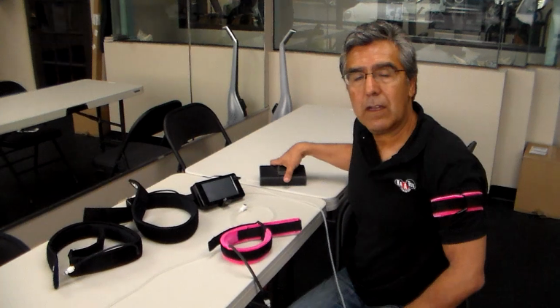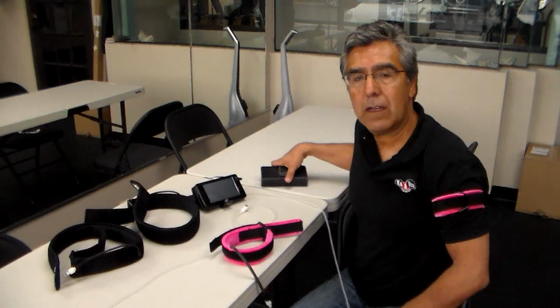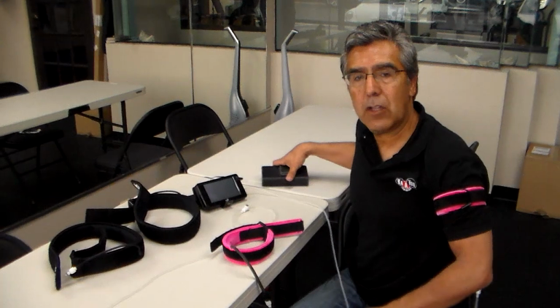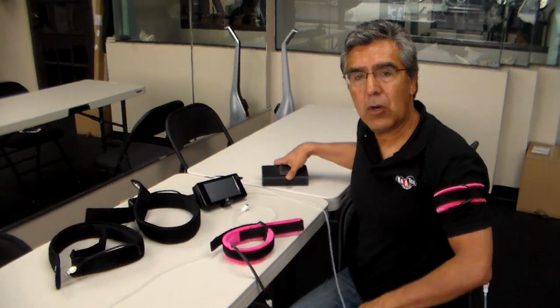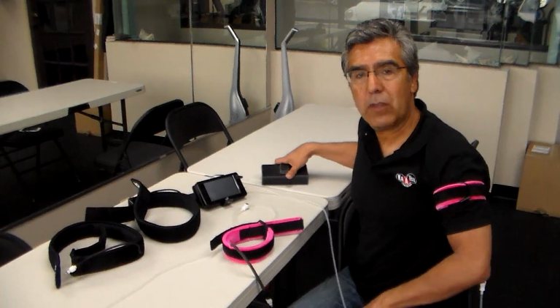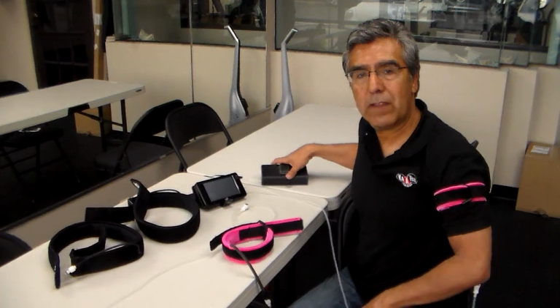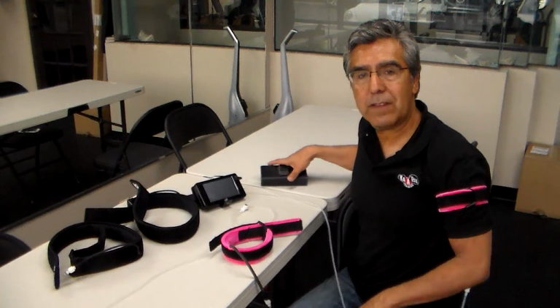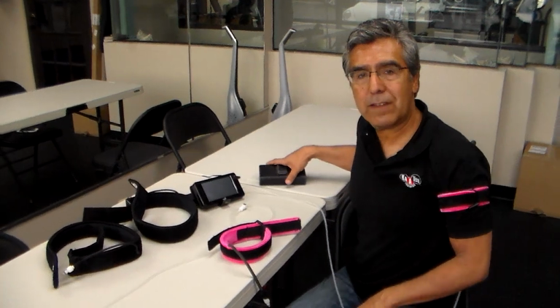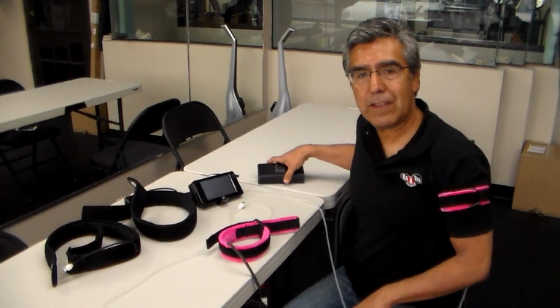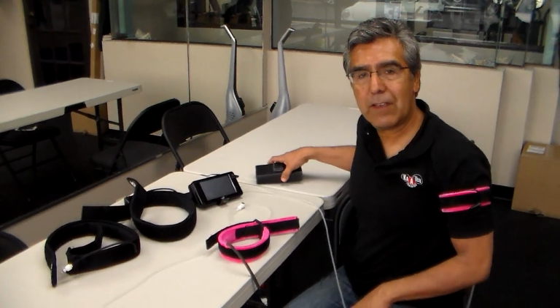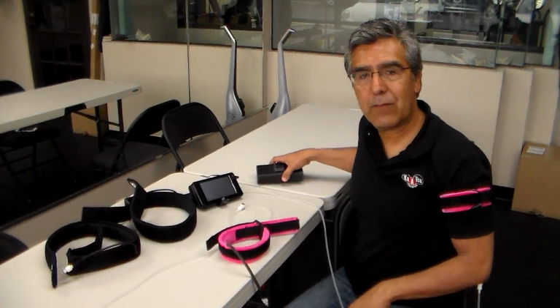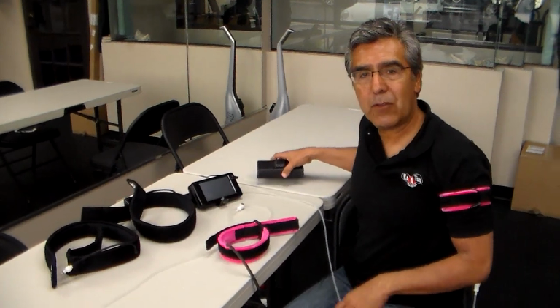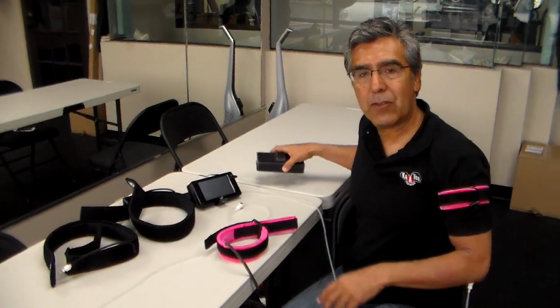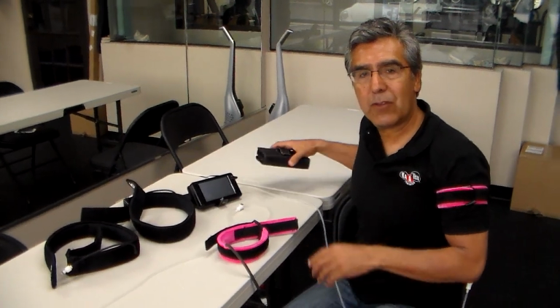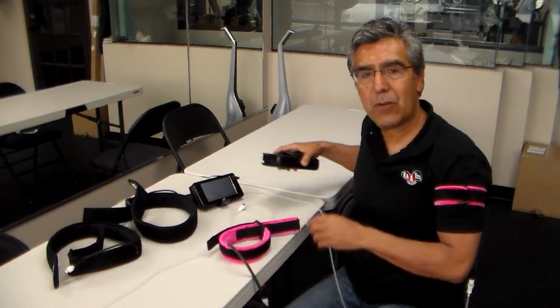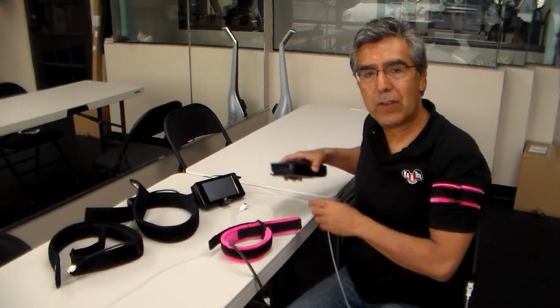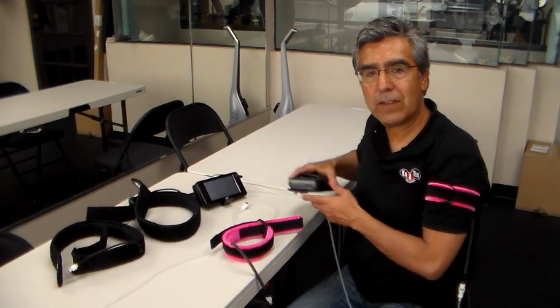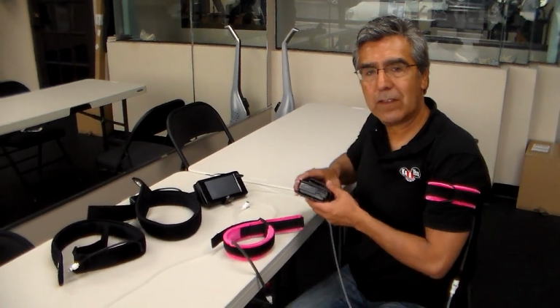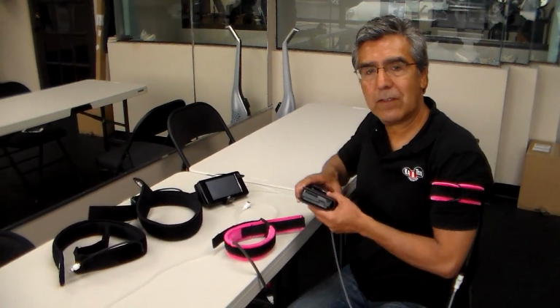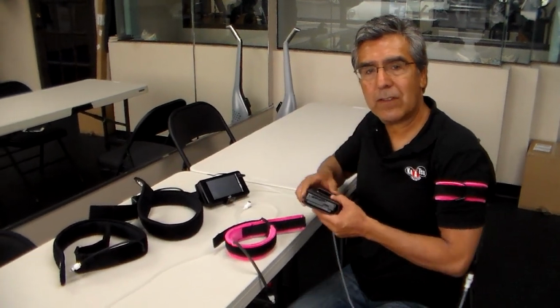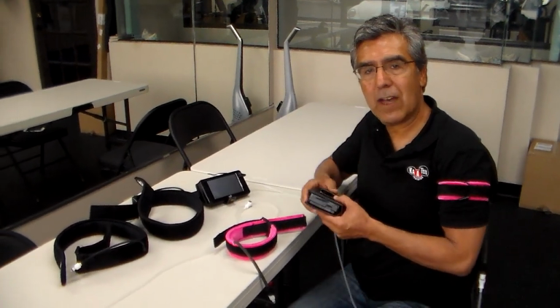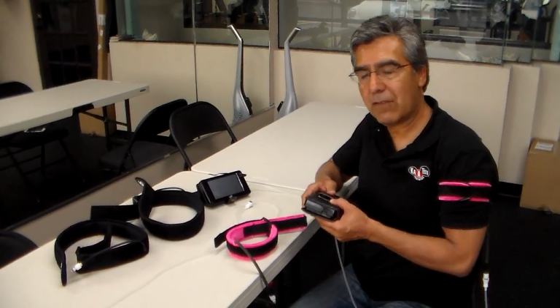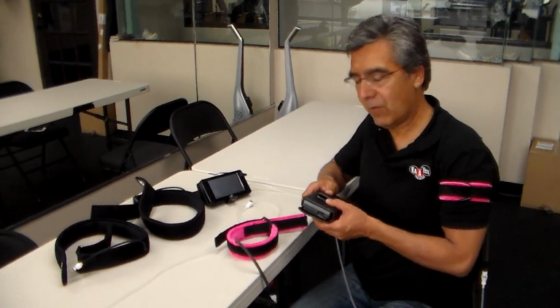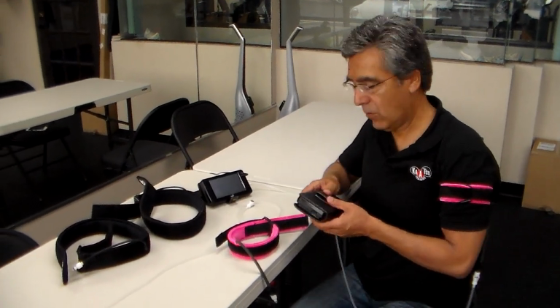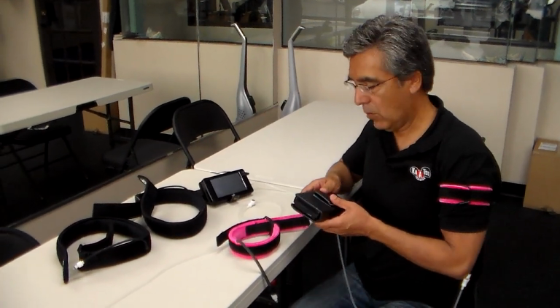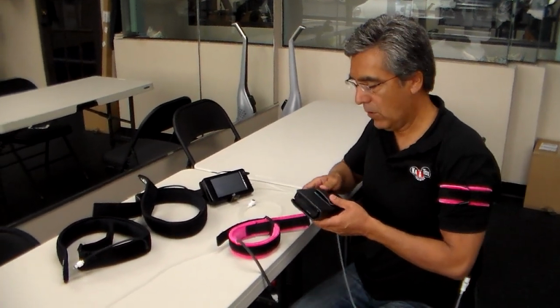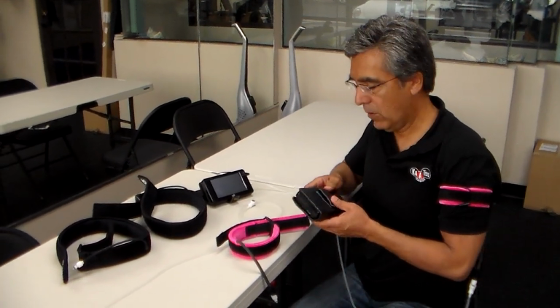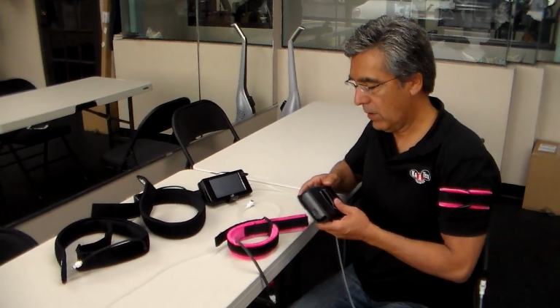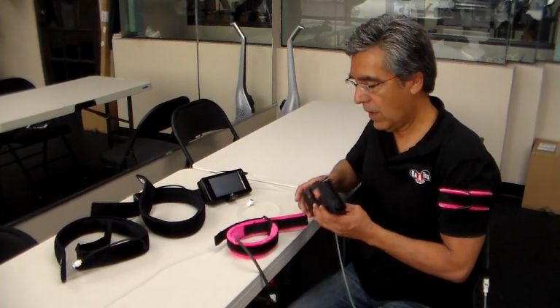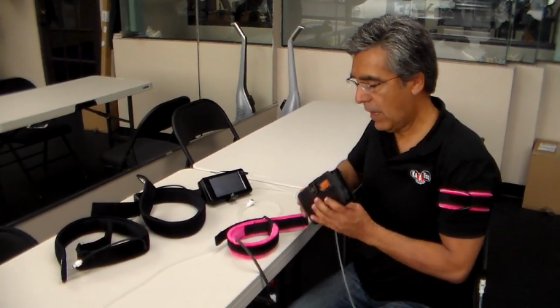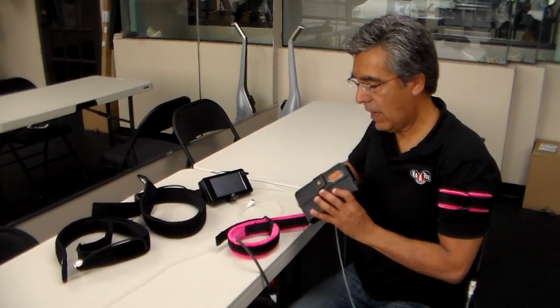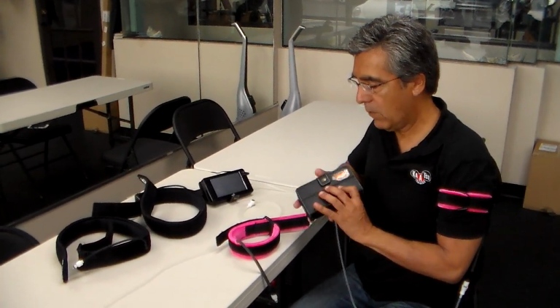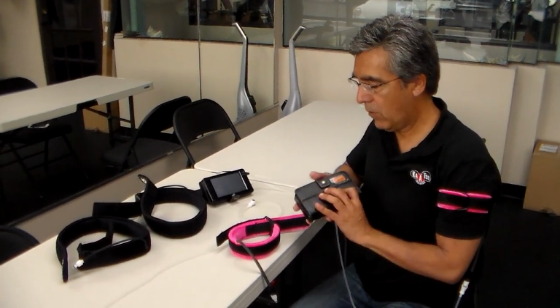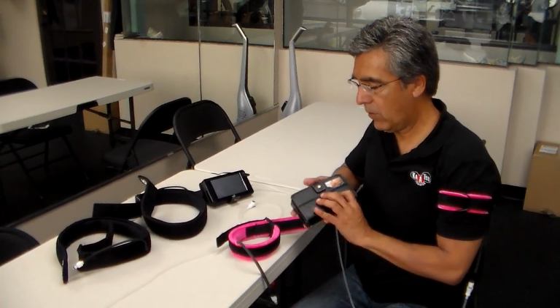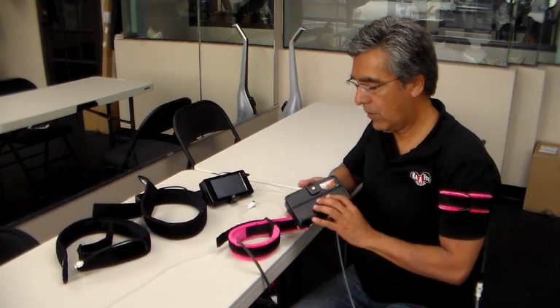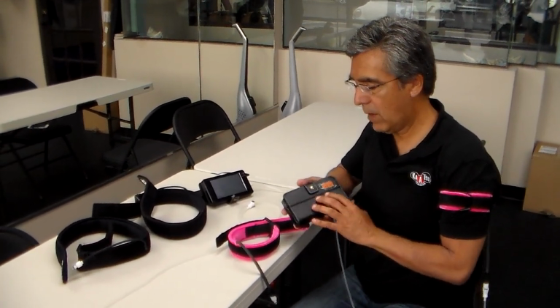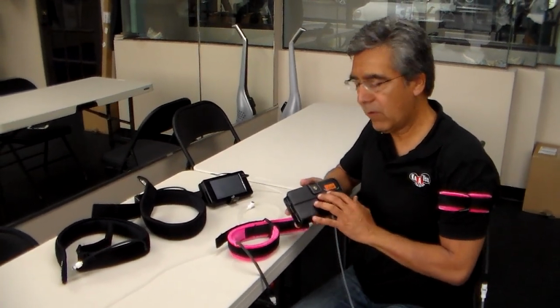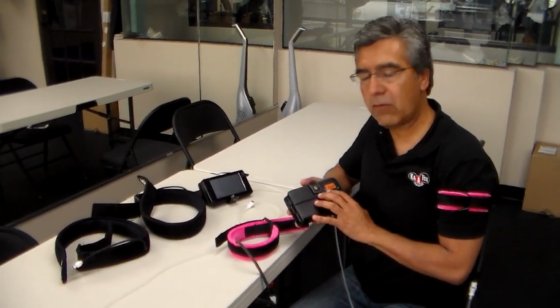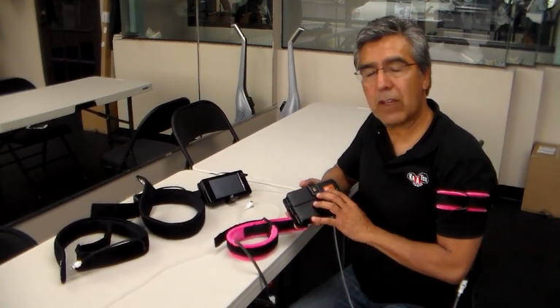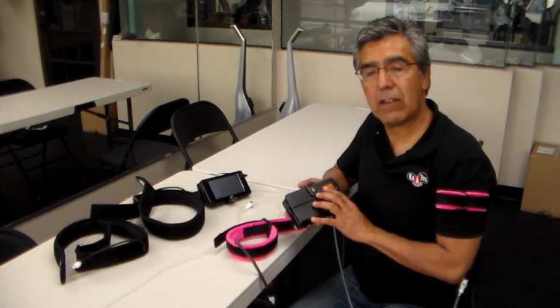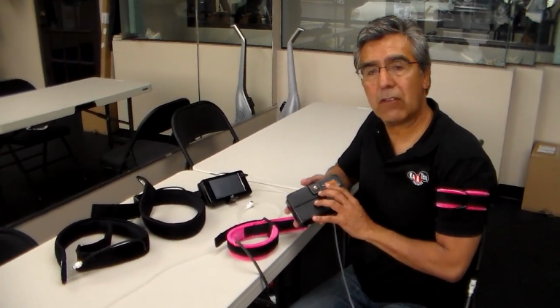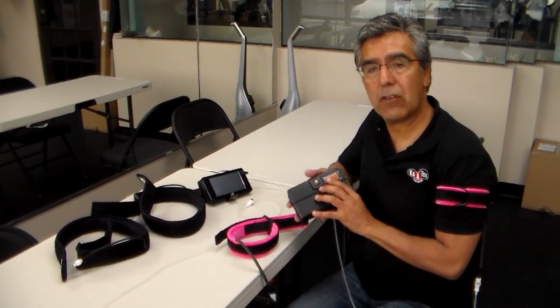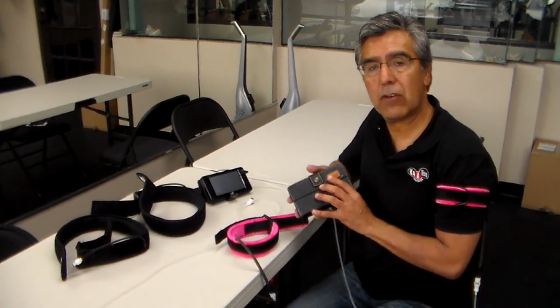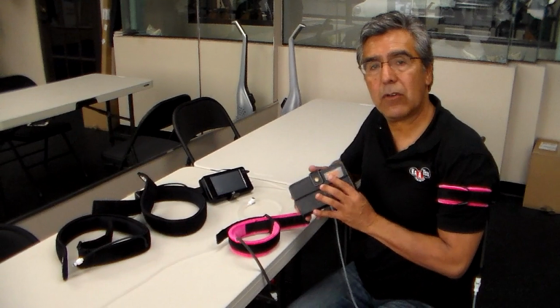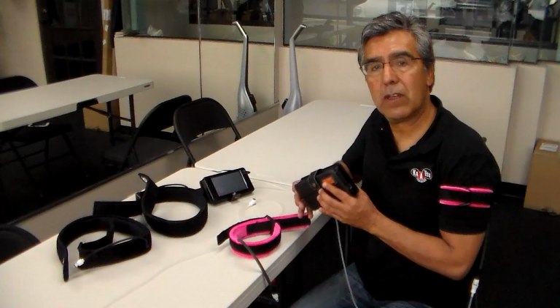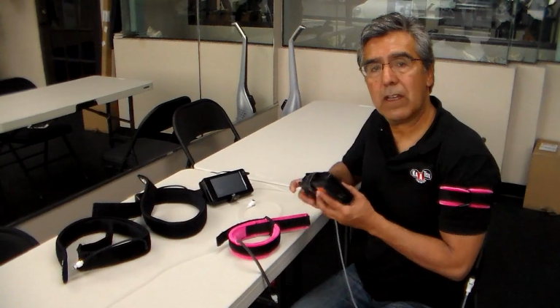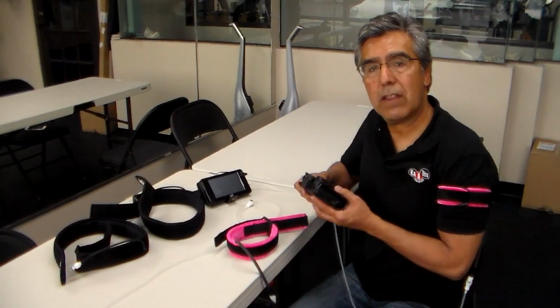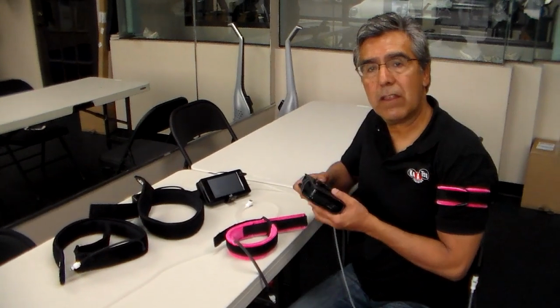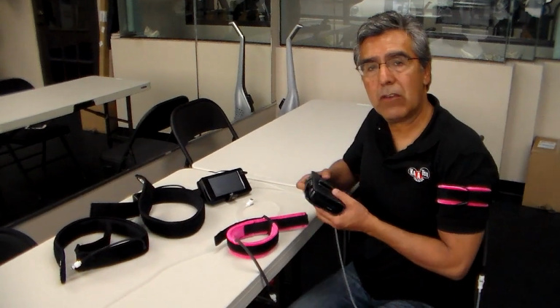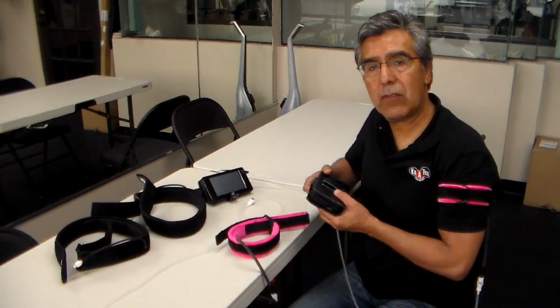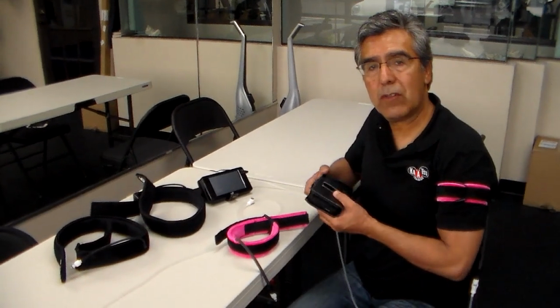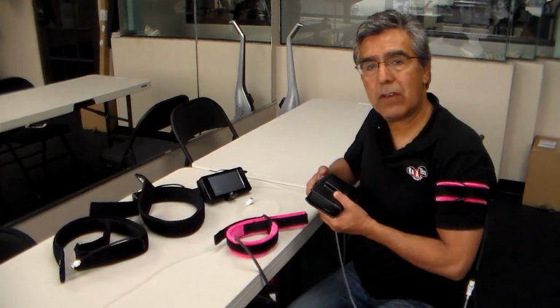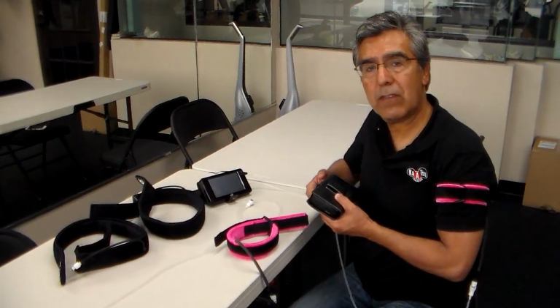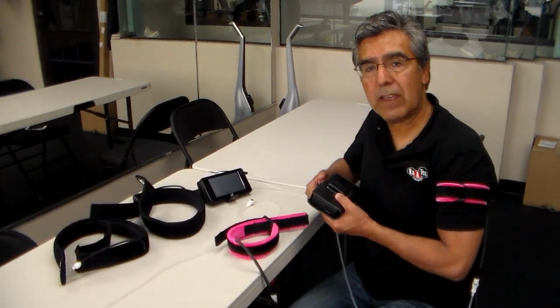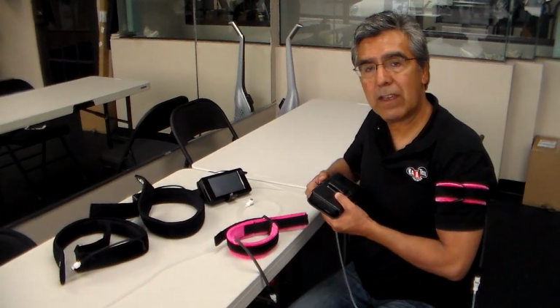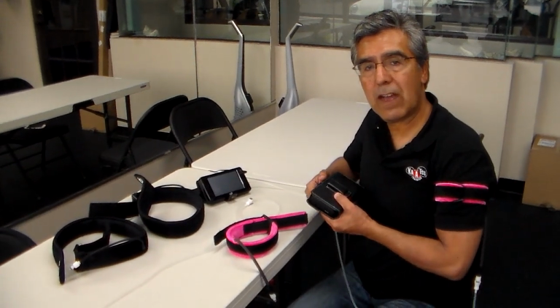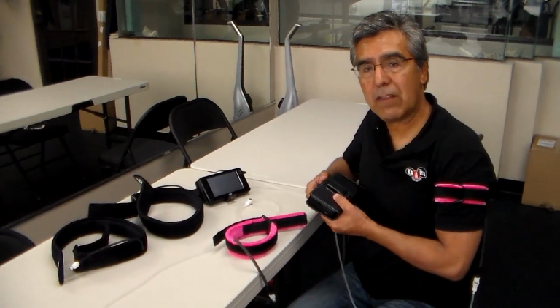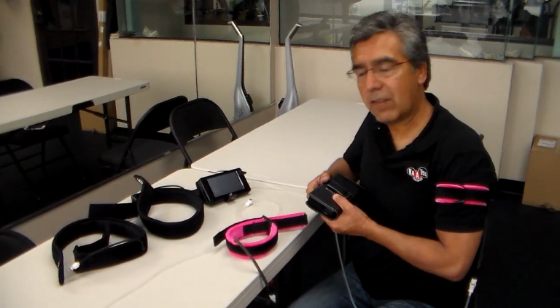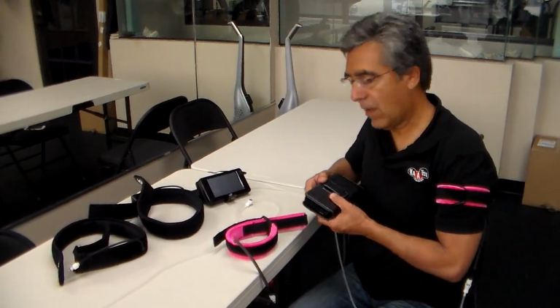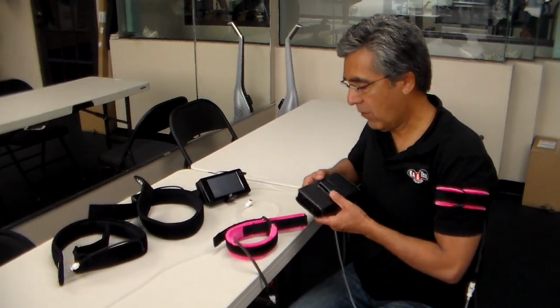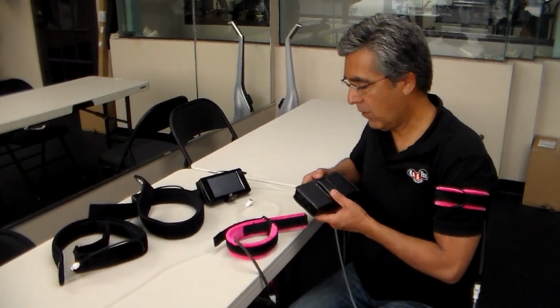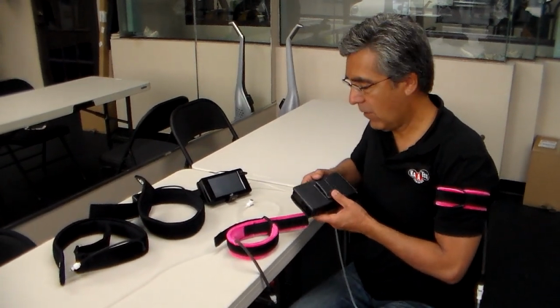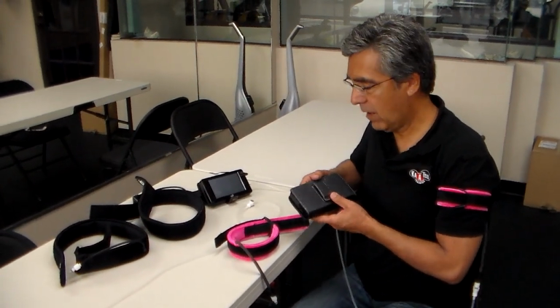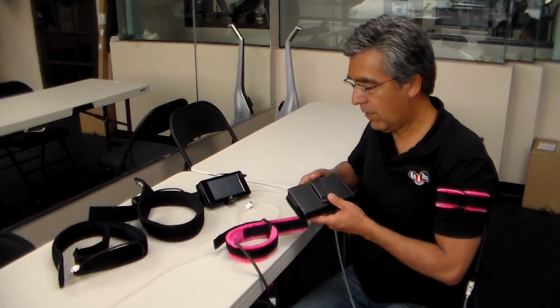Hello, this is Steve Minutonis of Katsu Global, and I'm going to demonstrate to you the use of the Katsu Nano device.